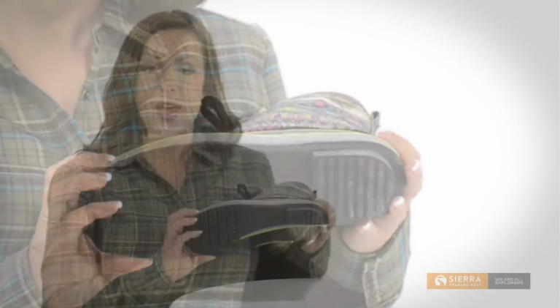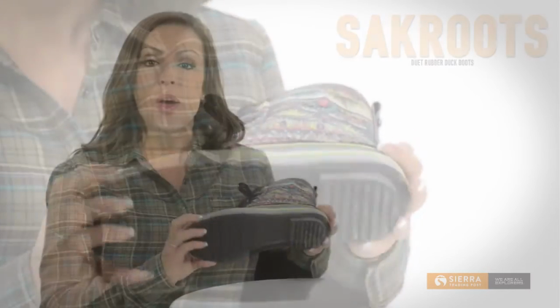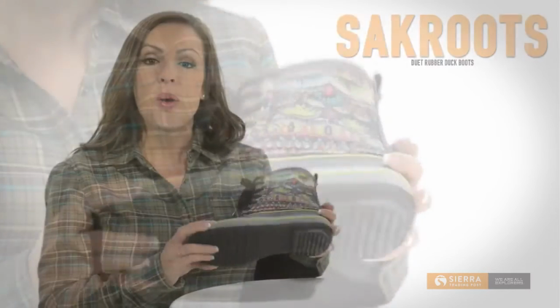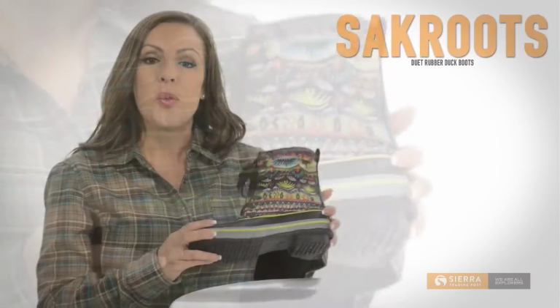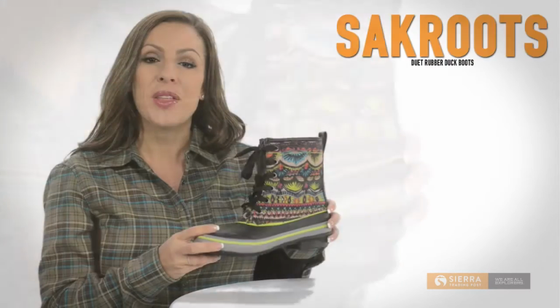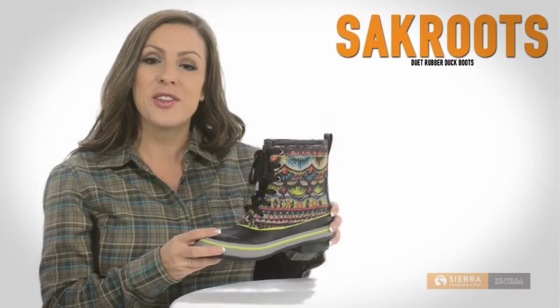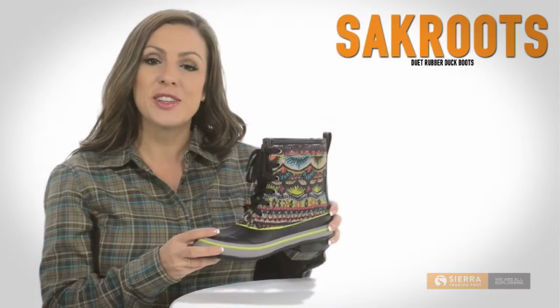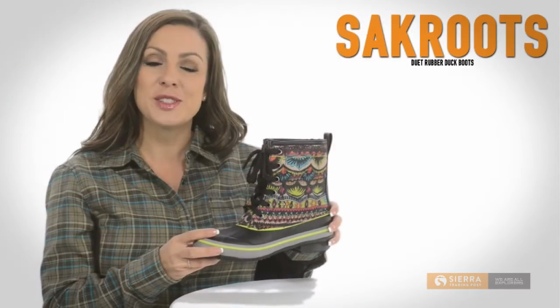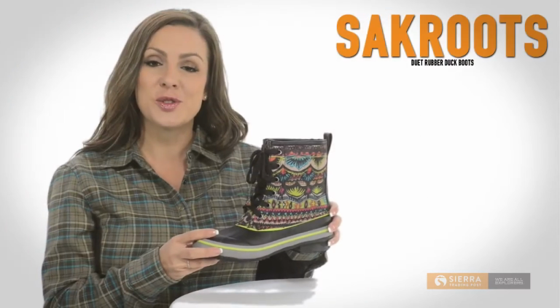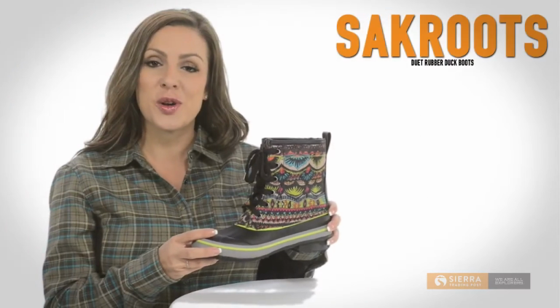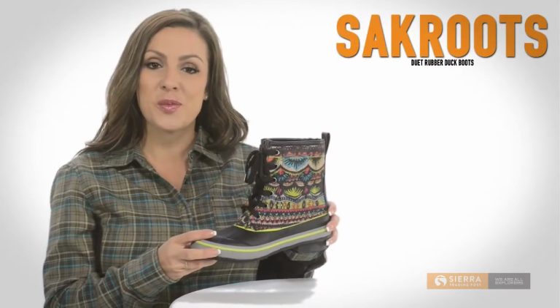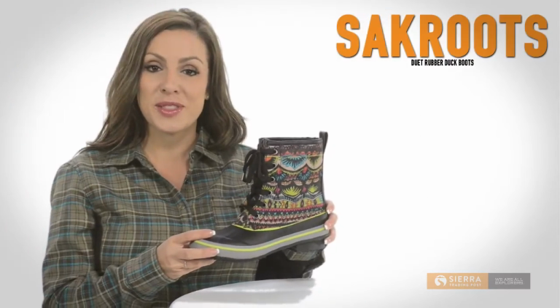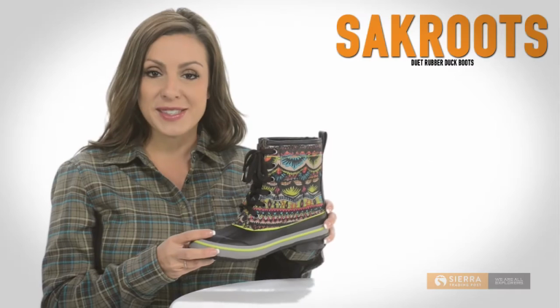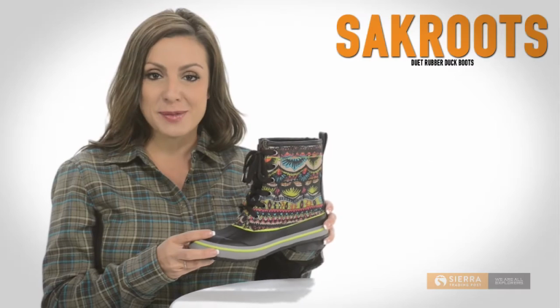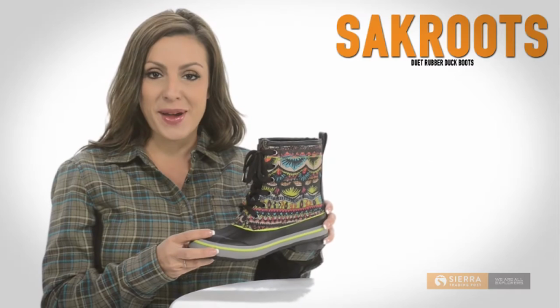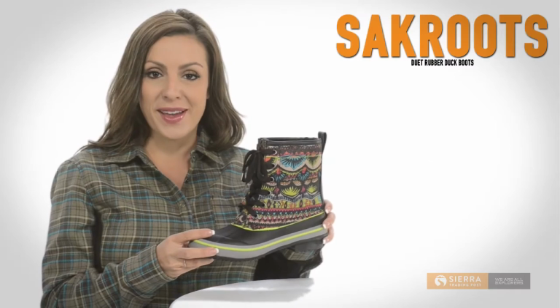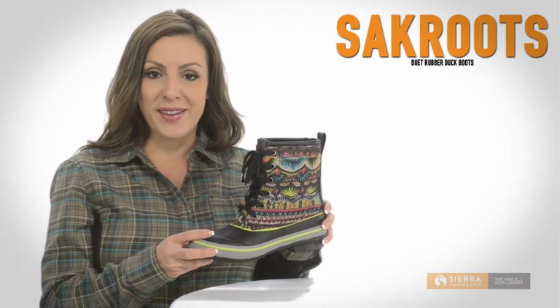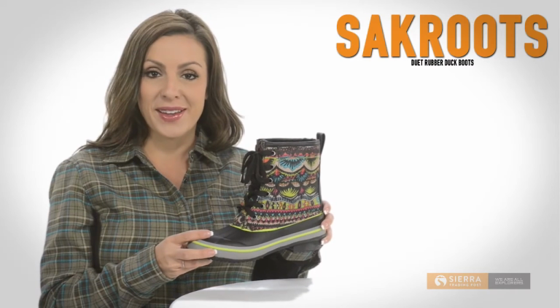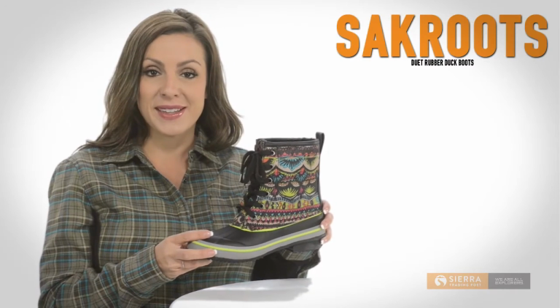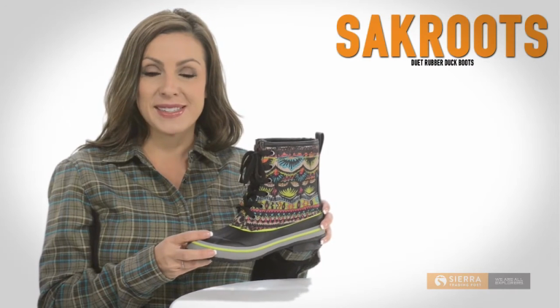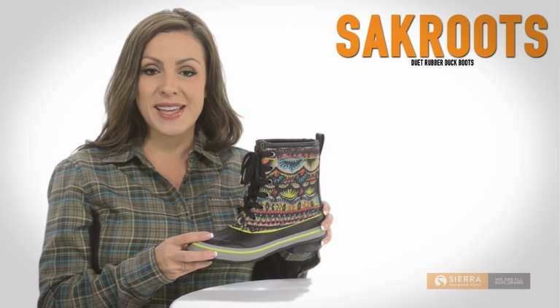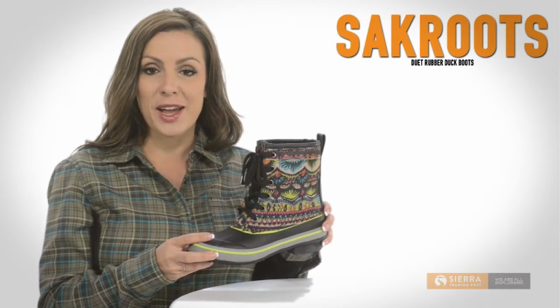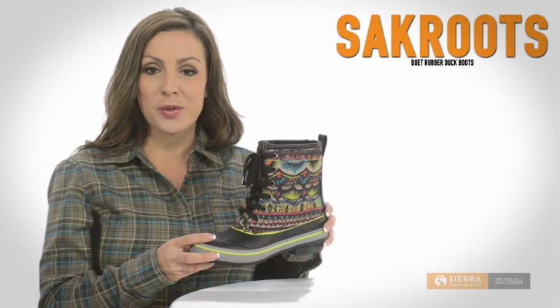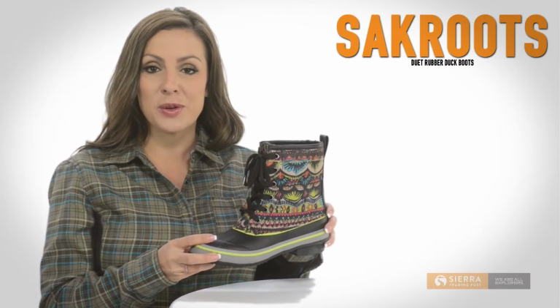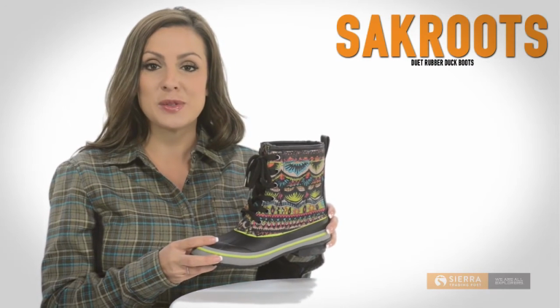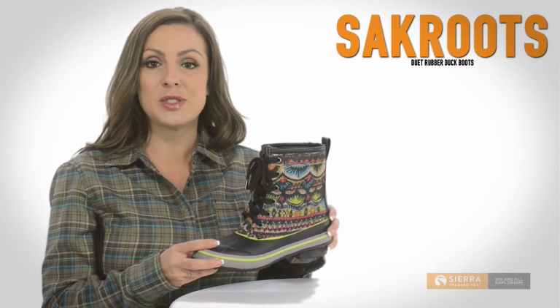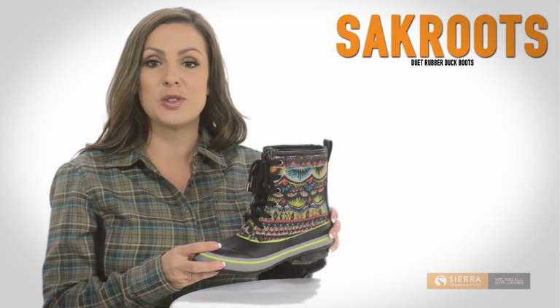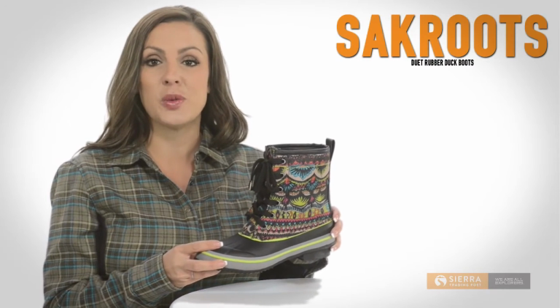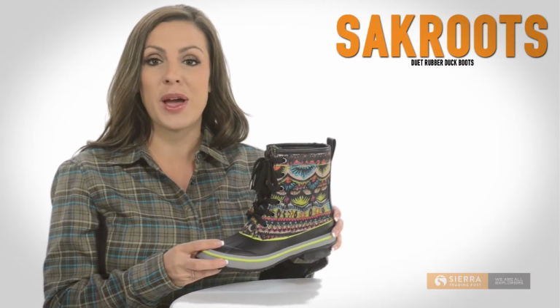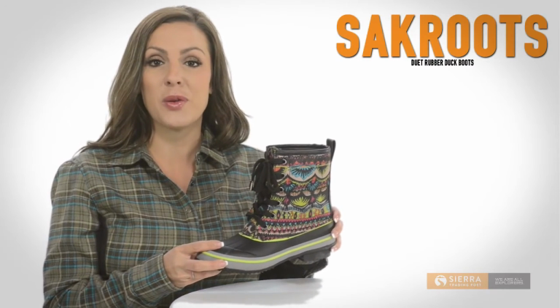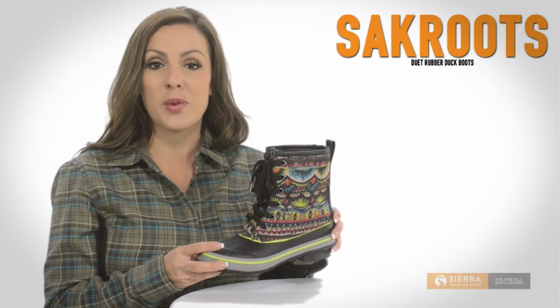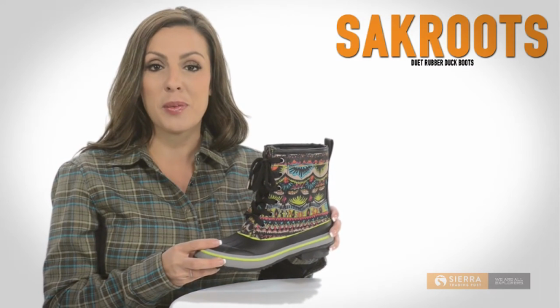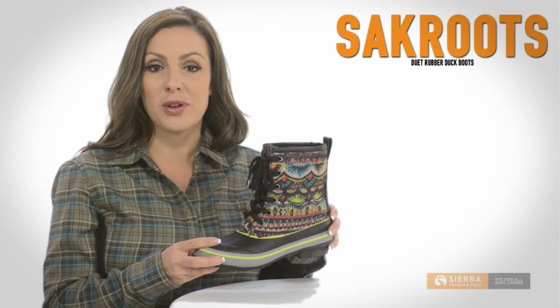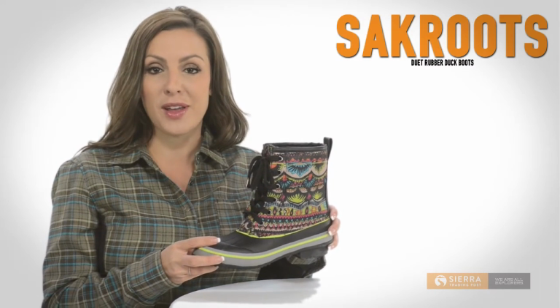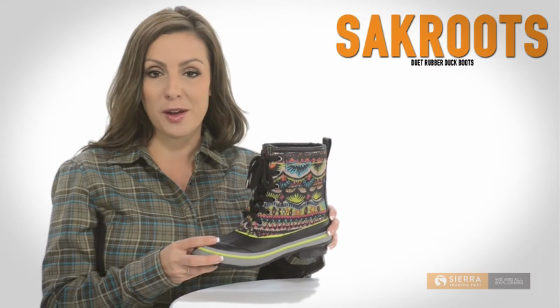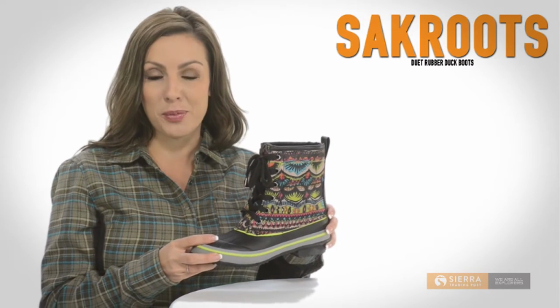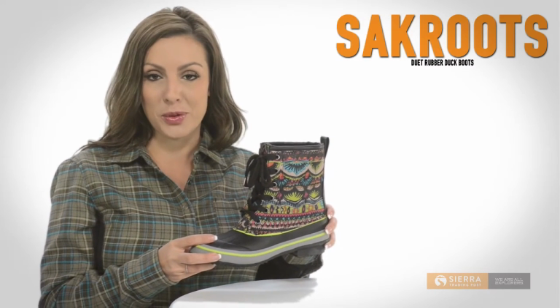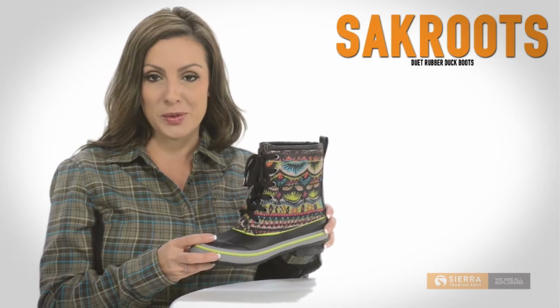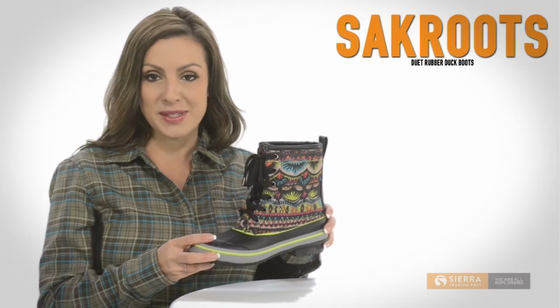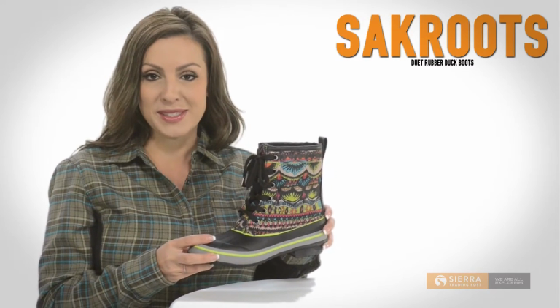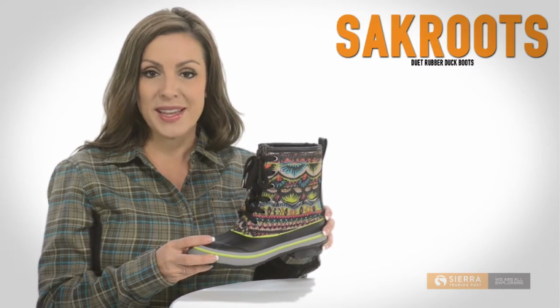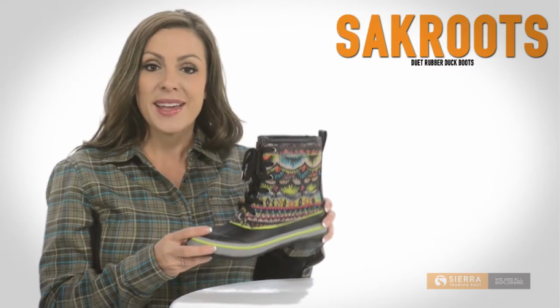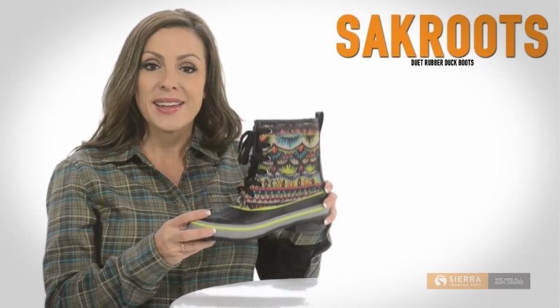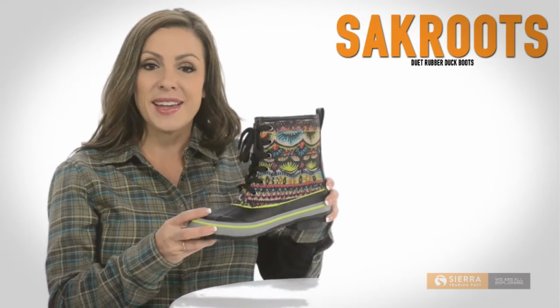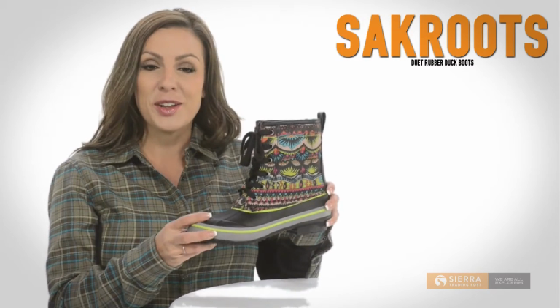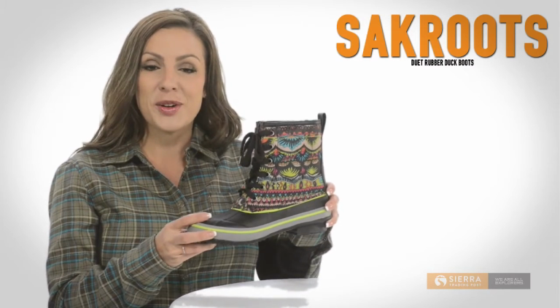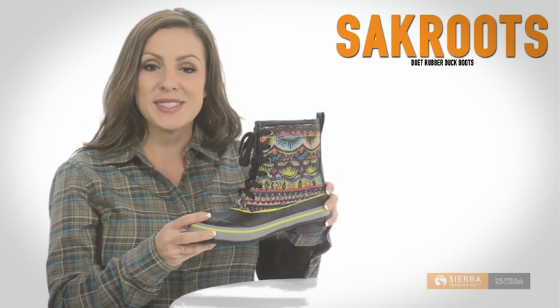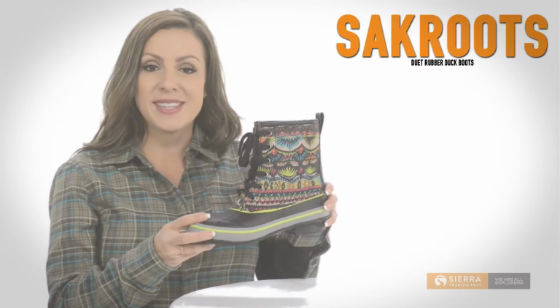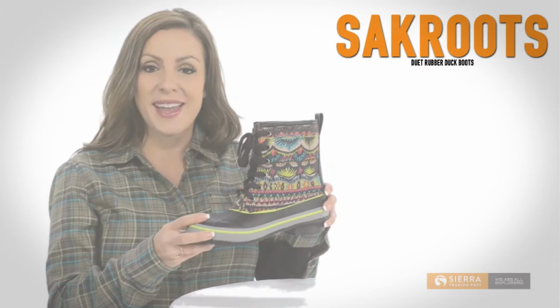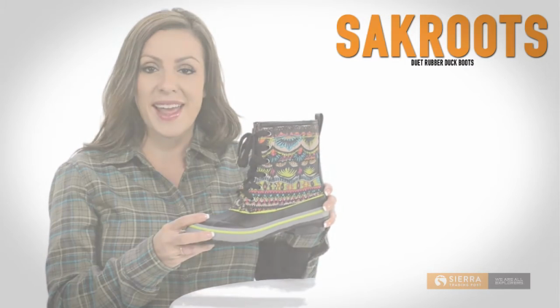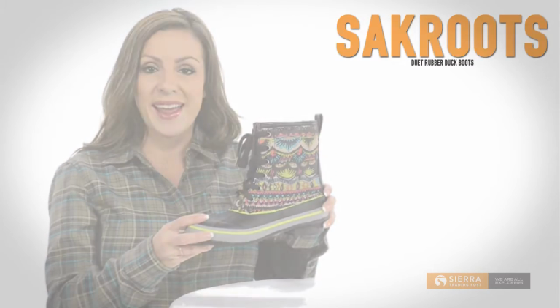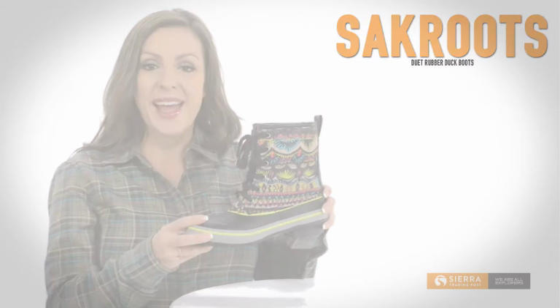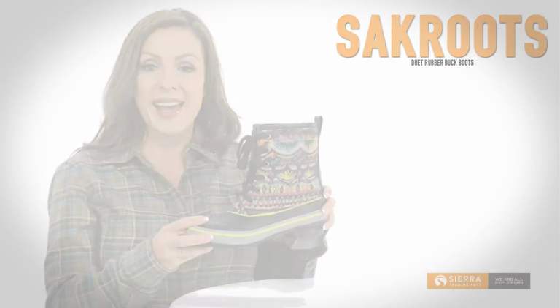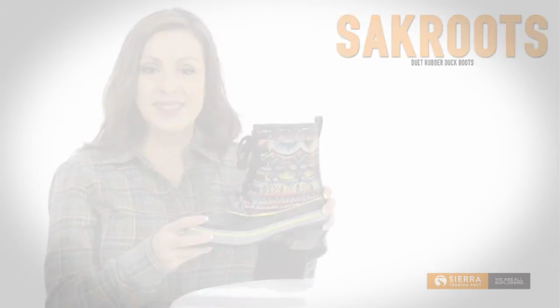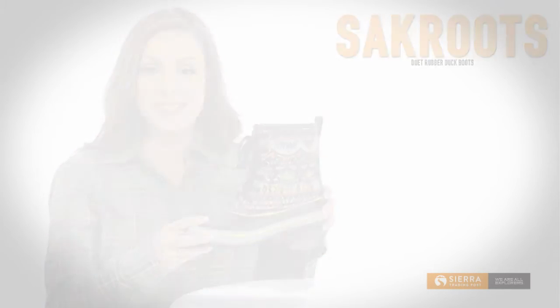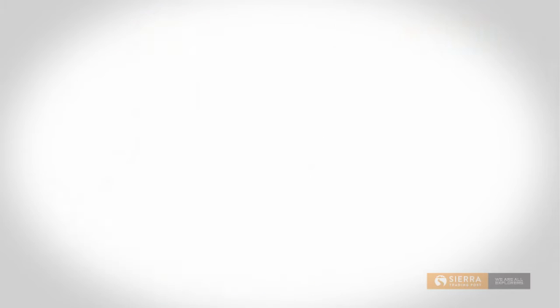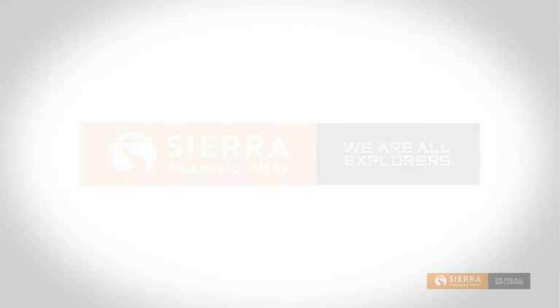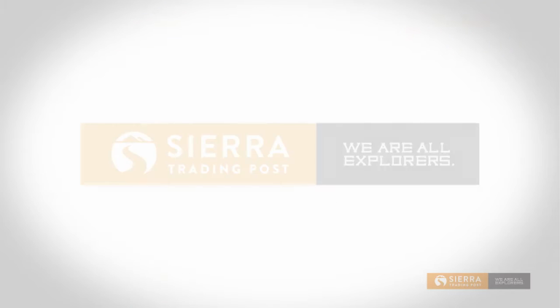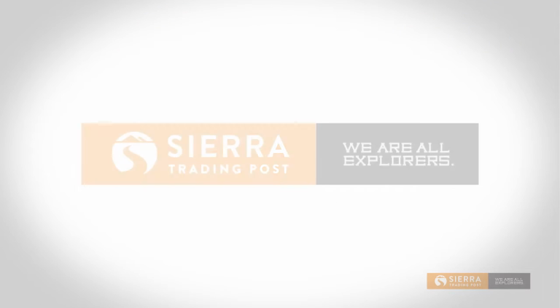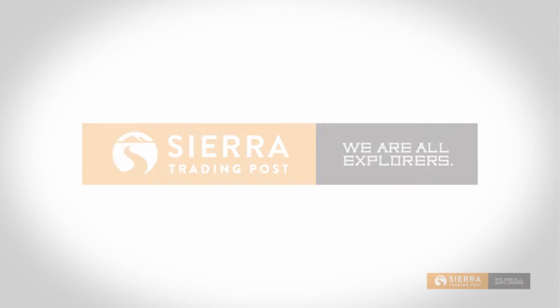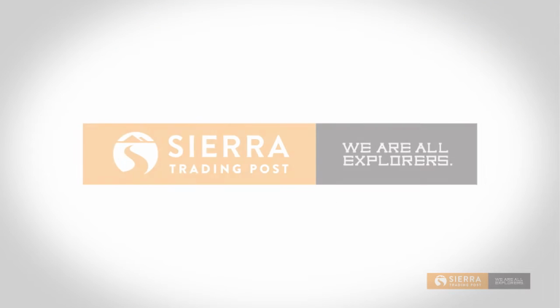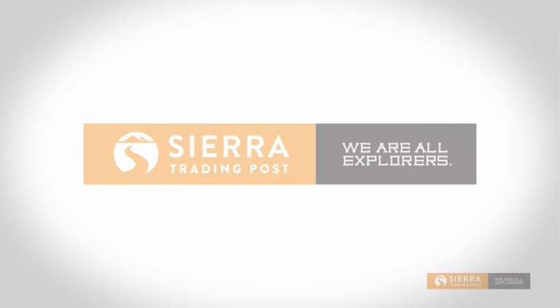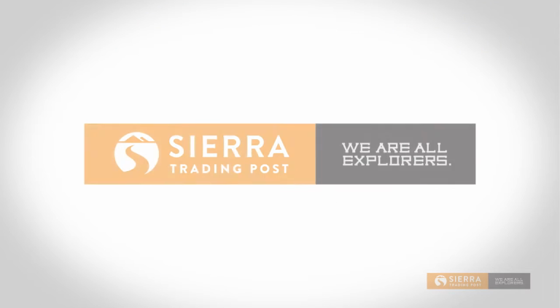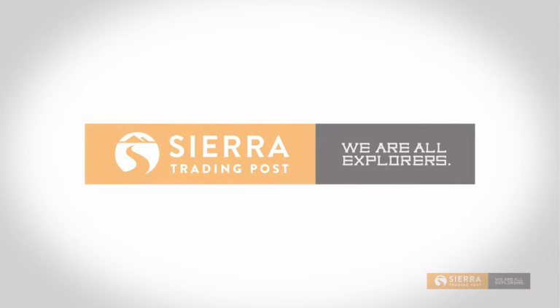Weather the storm with a smile in Sackroots Duet Rubber Duck Boots. Get yours today at Sierra Trading Post.